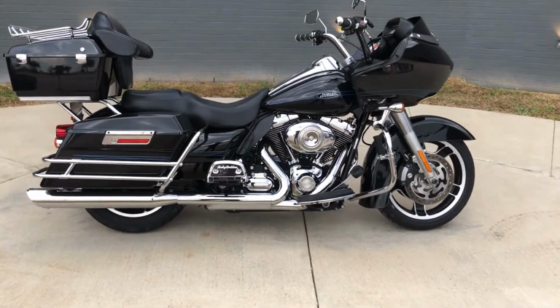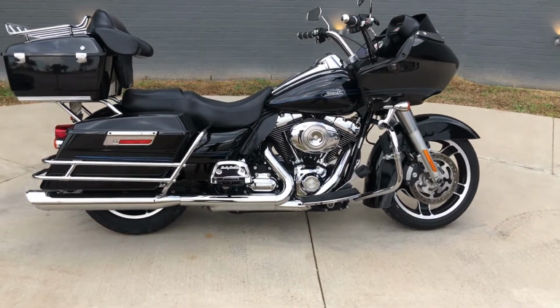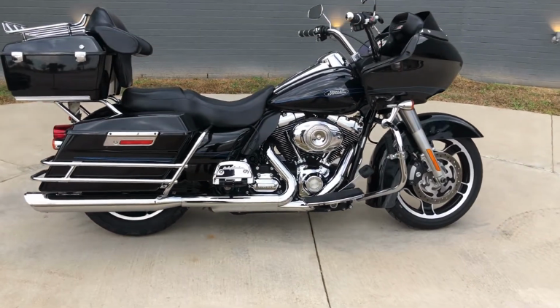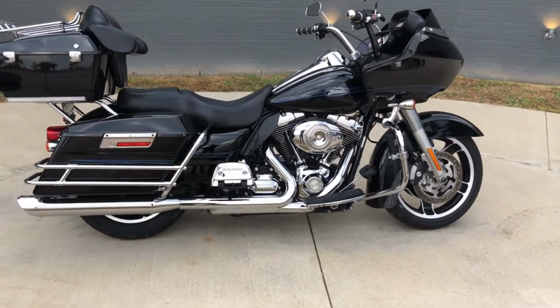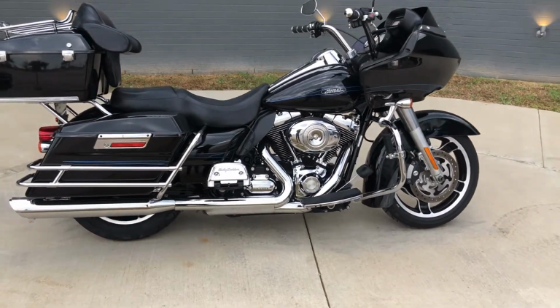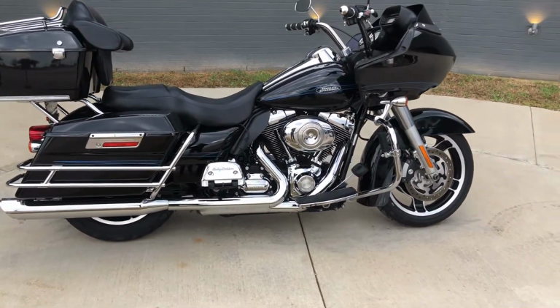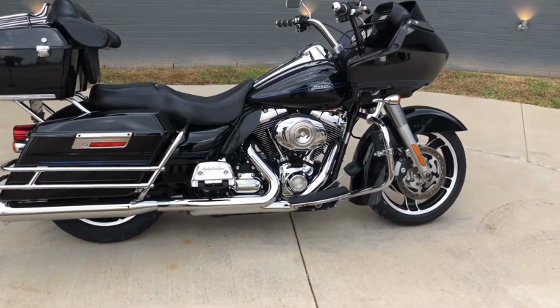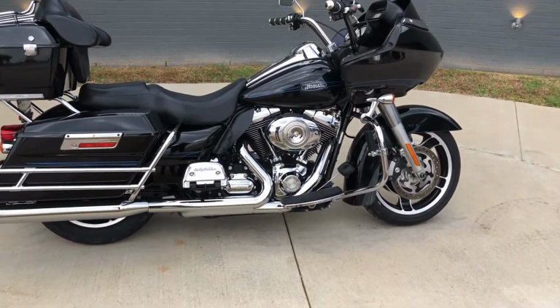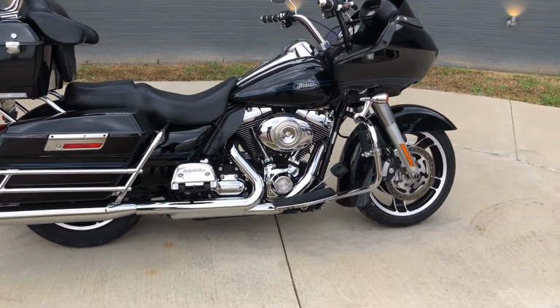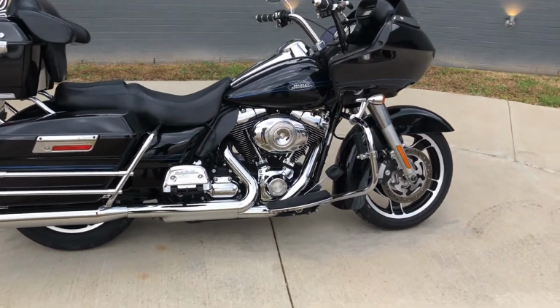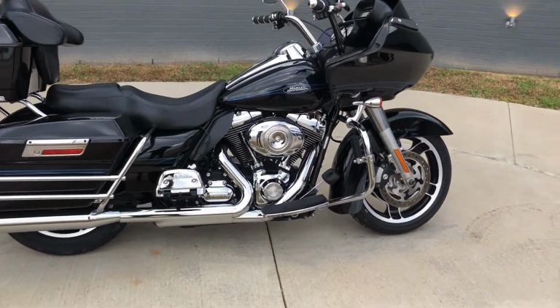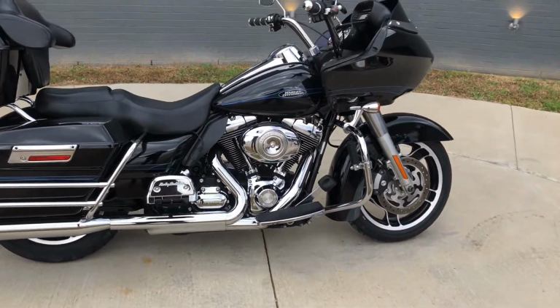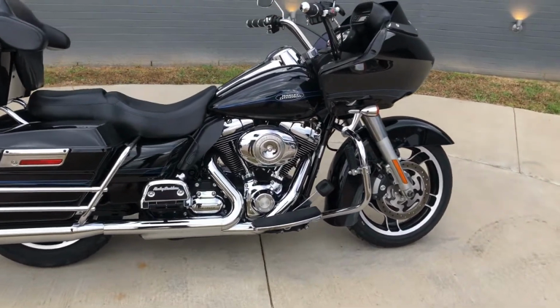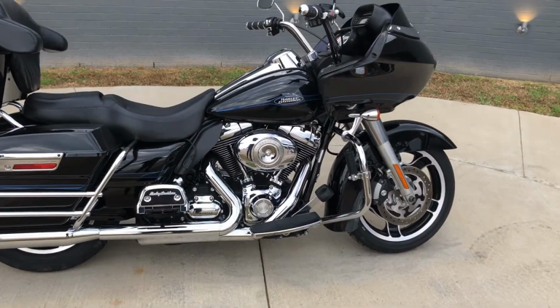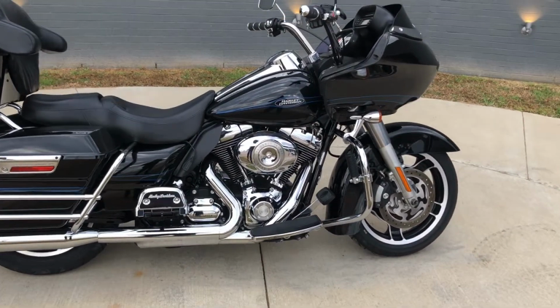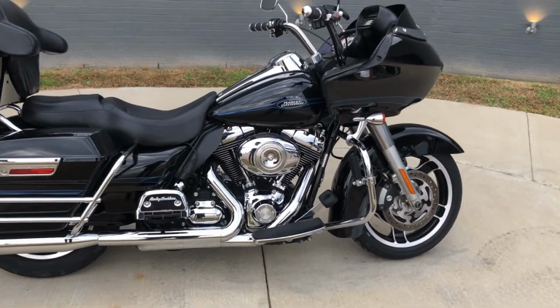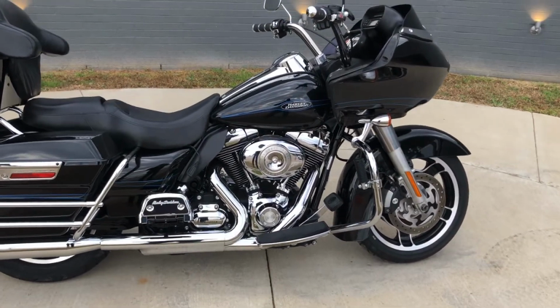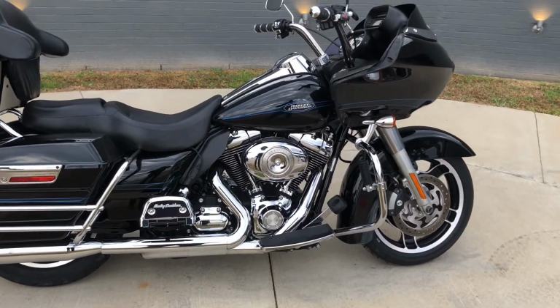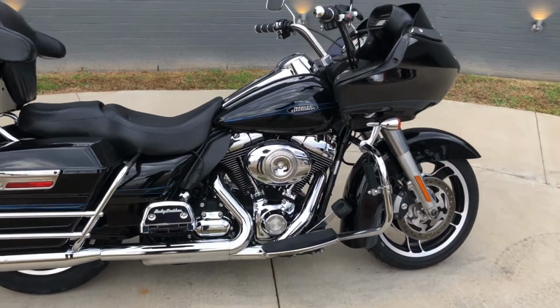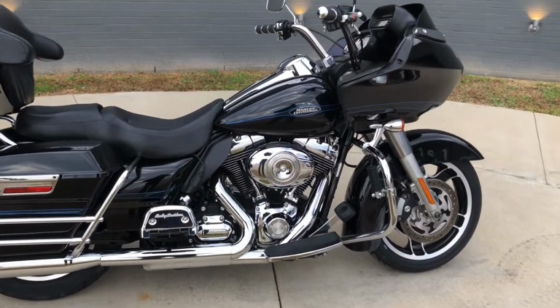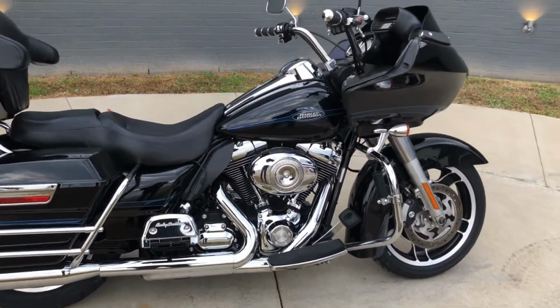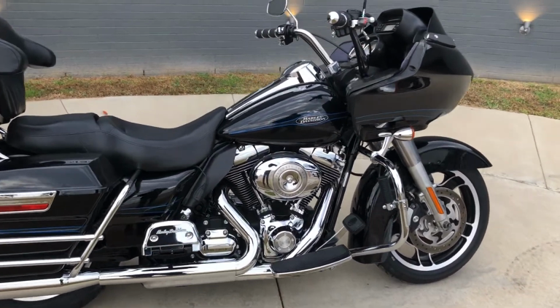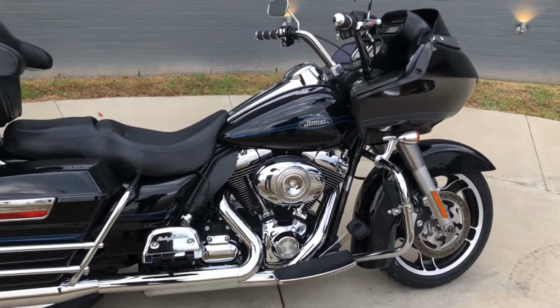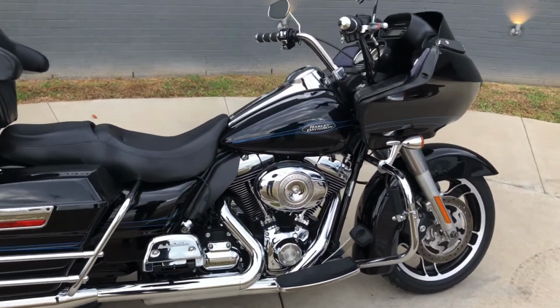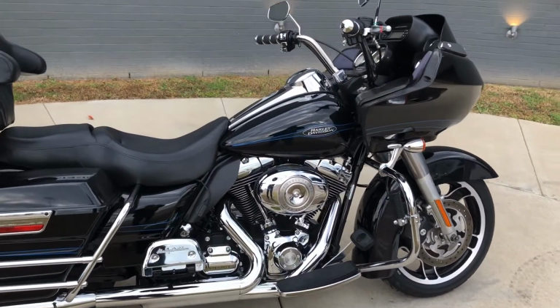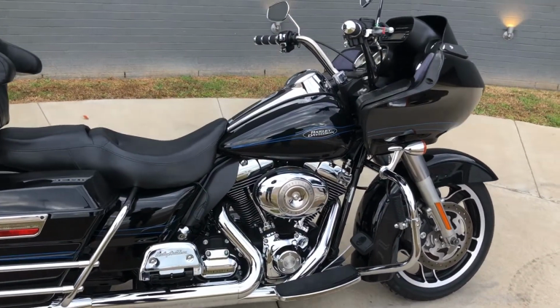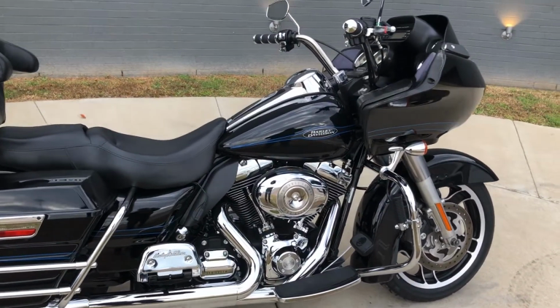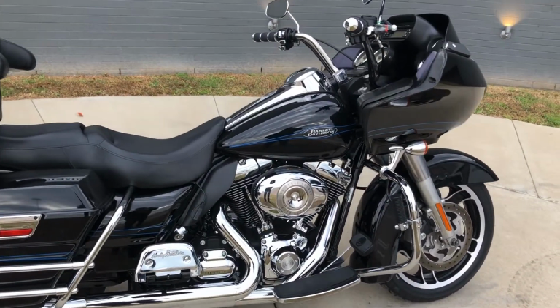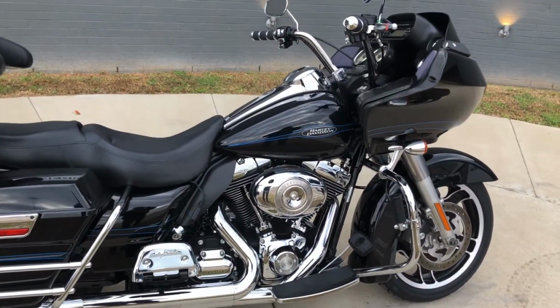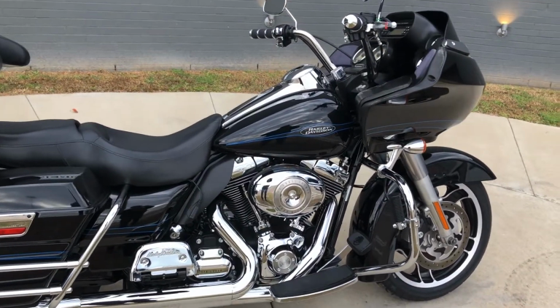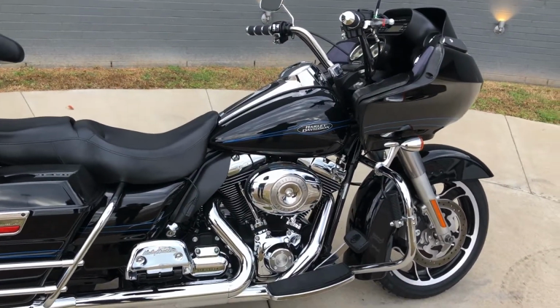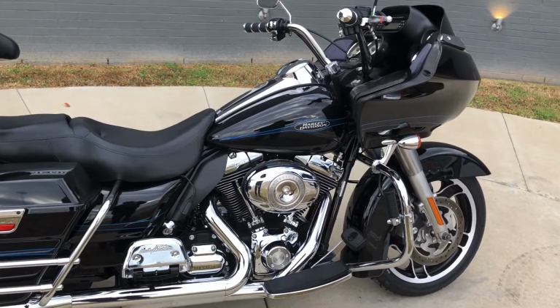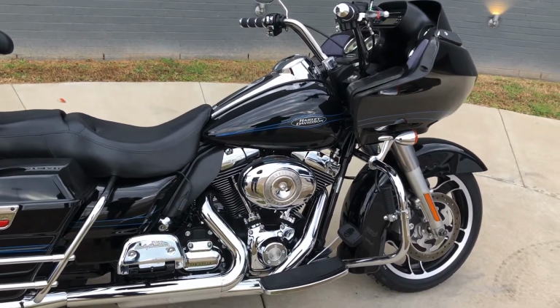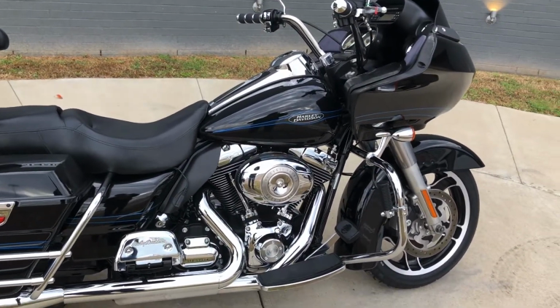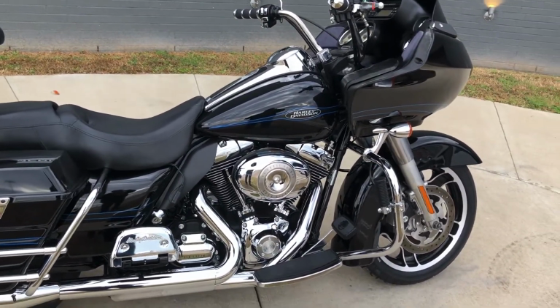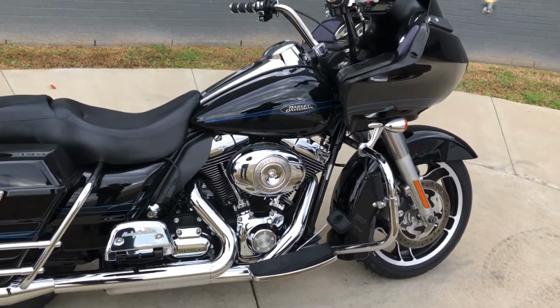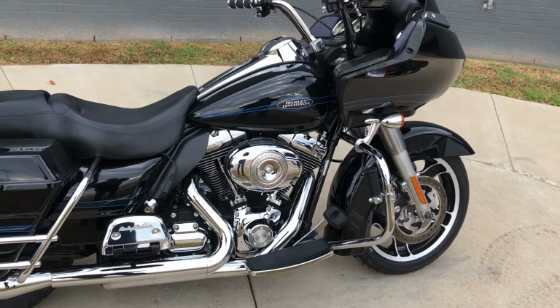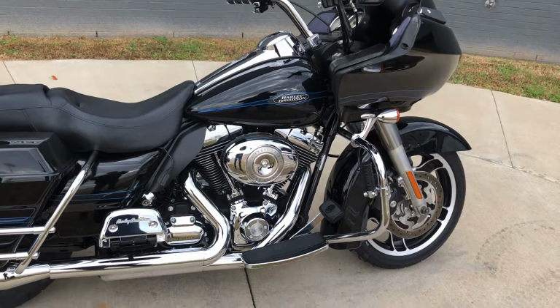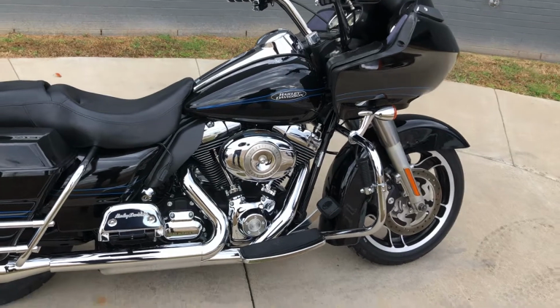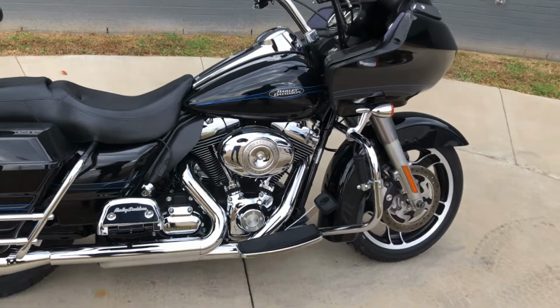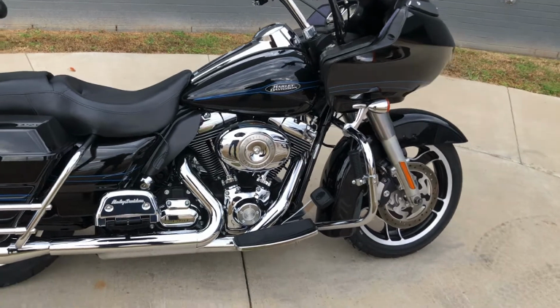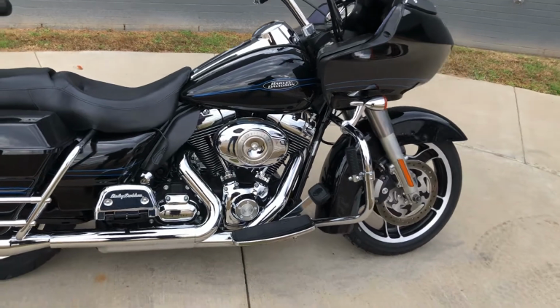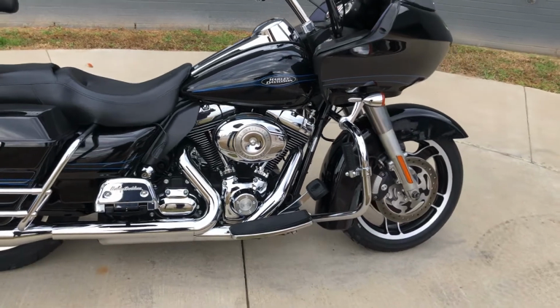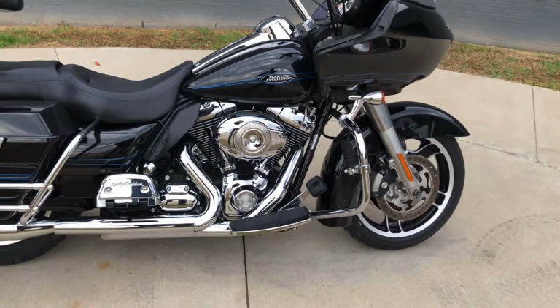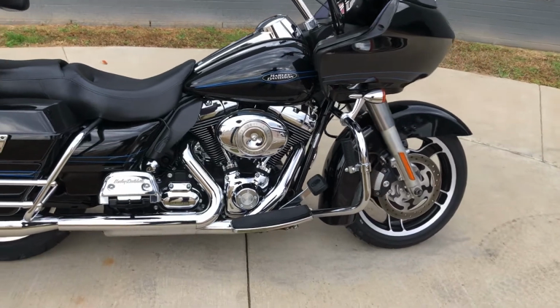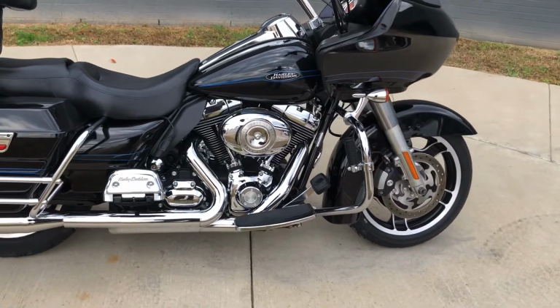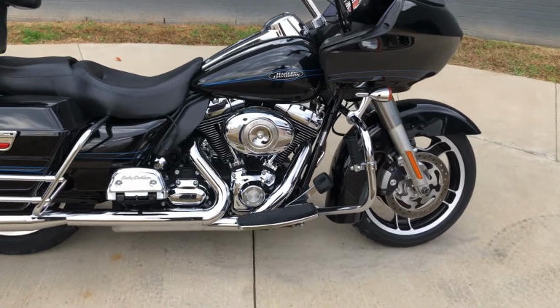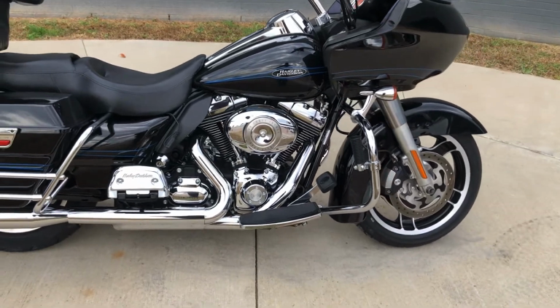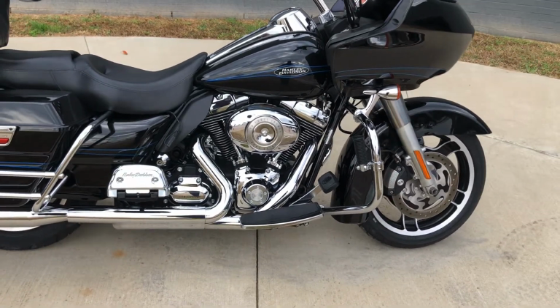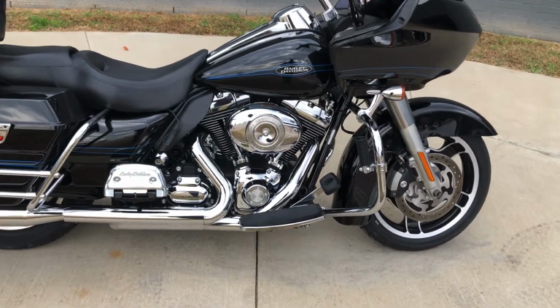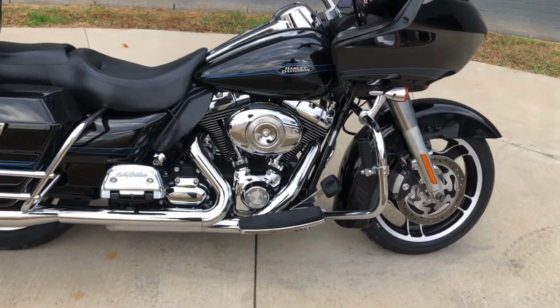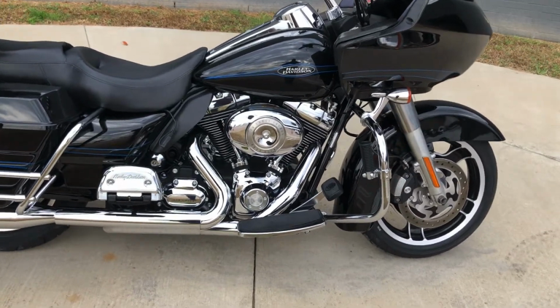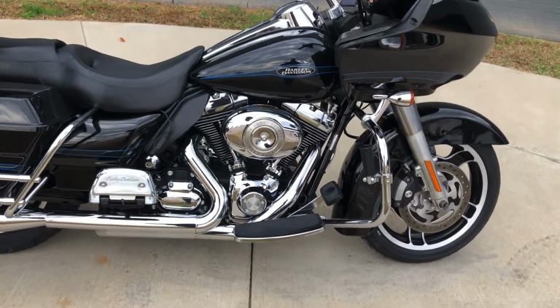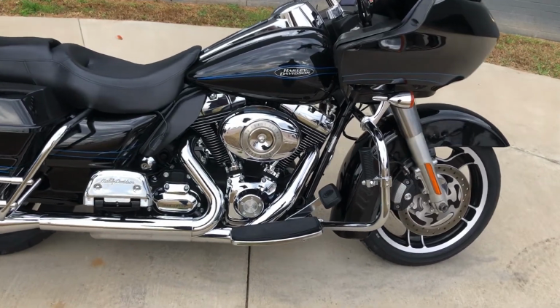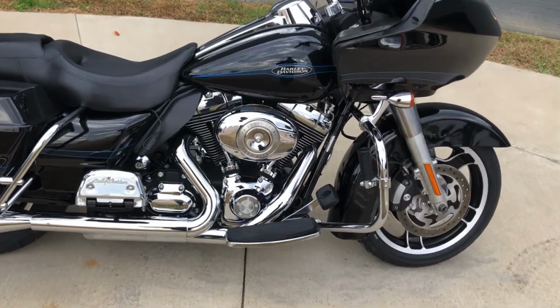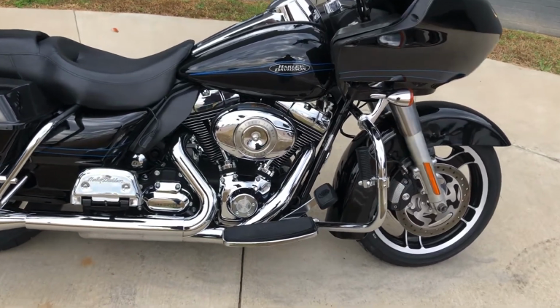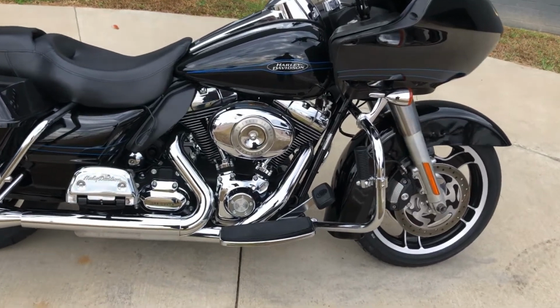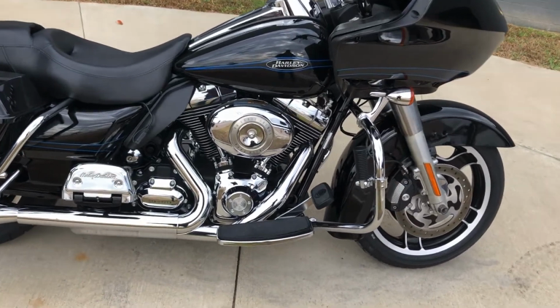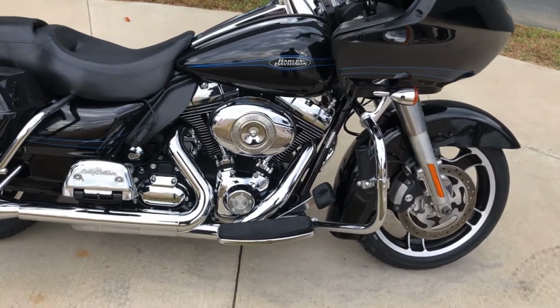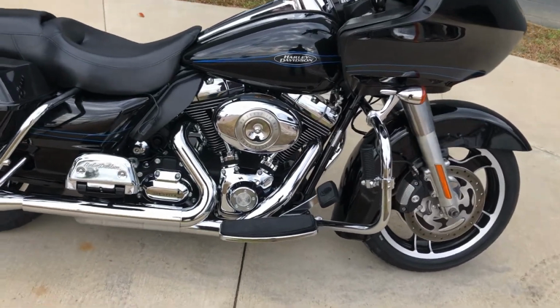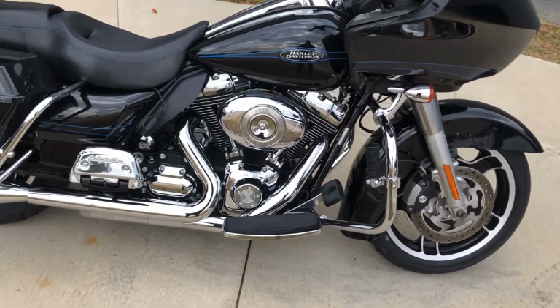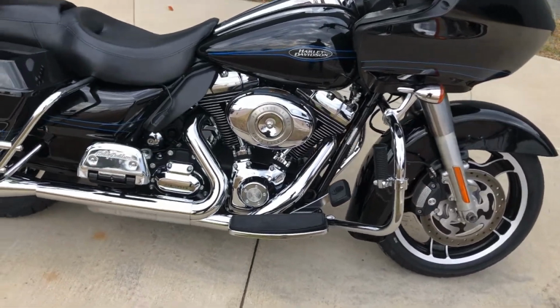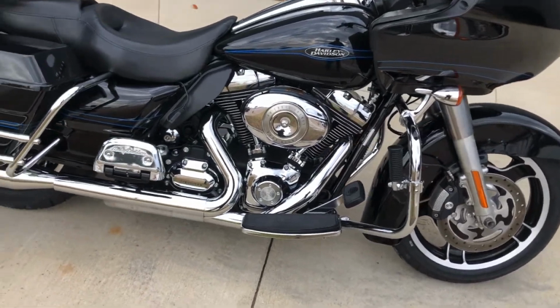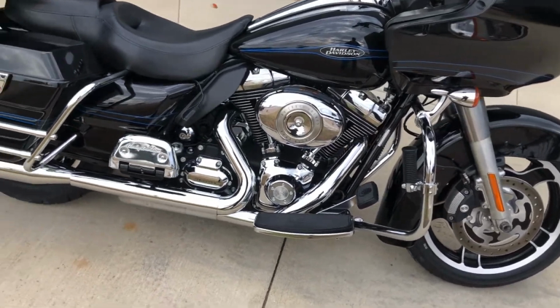It's got the vivid black paint on it, with a 96 inch fuel-injected twin cam and a 6-speed transmission.